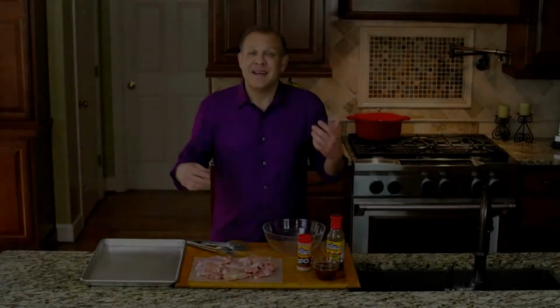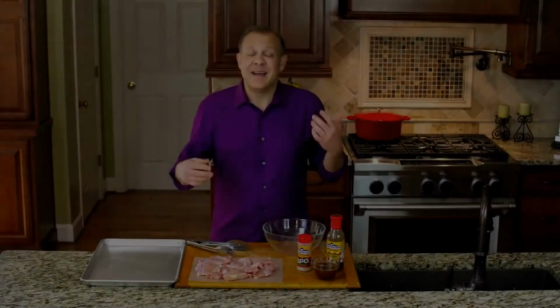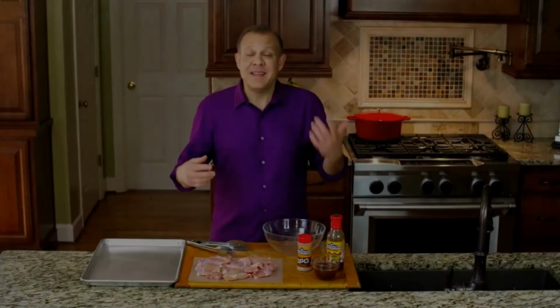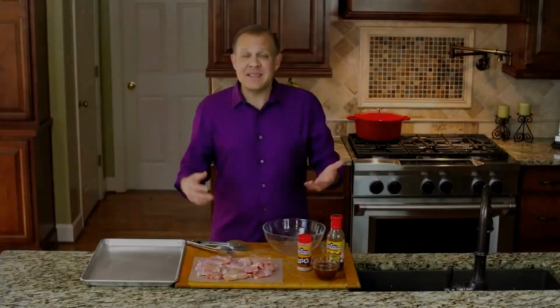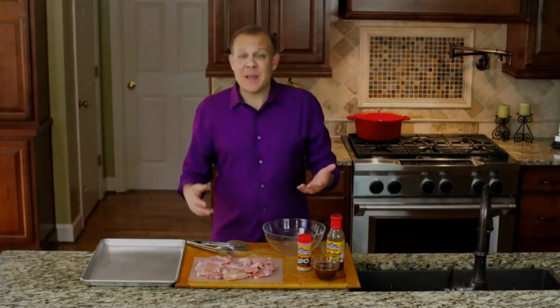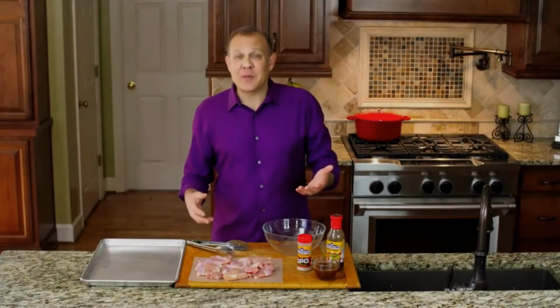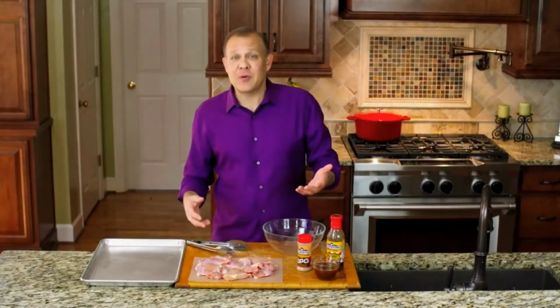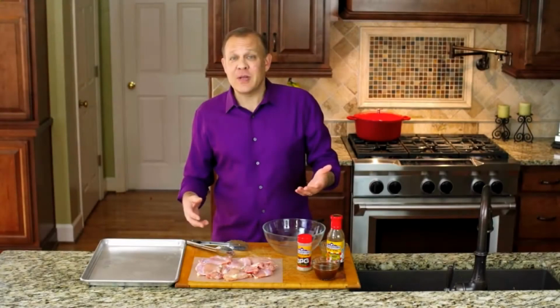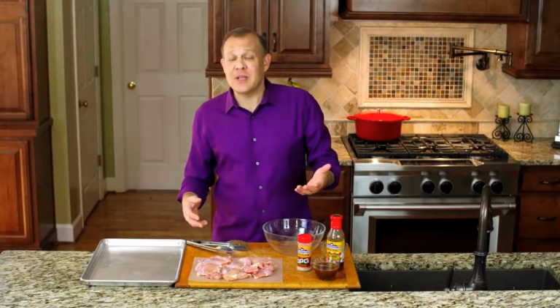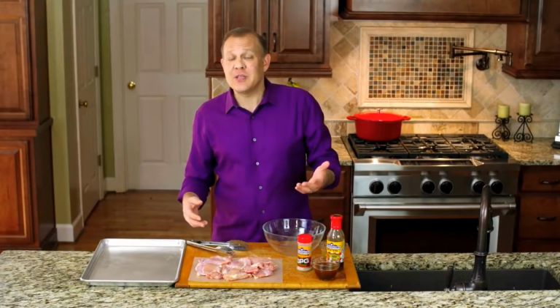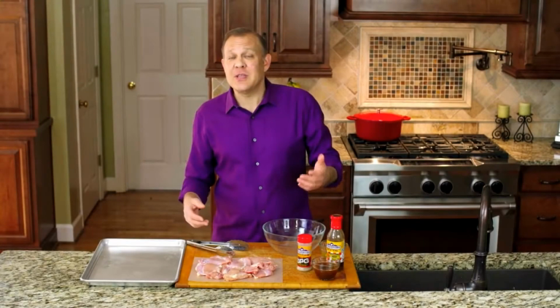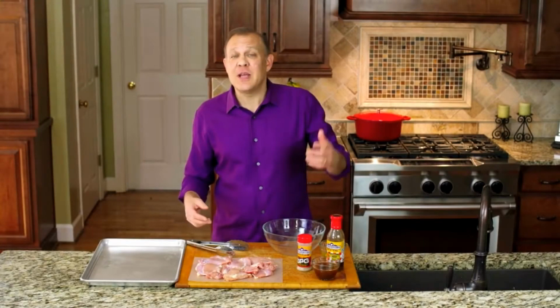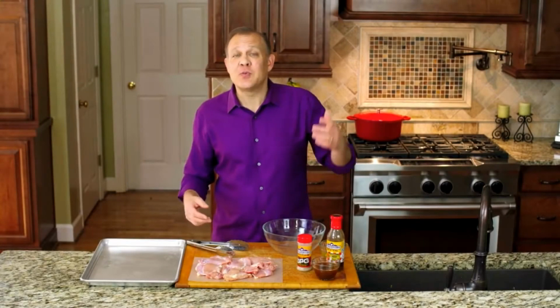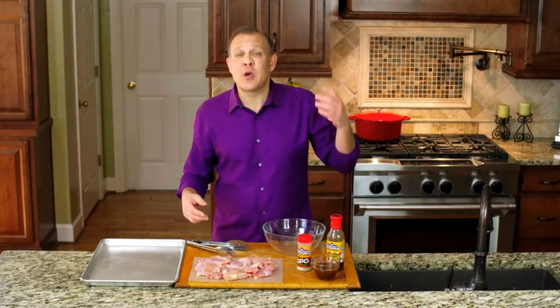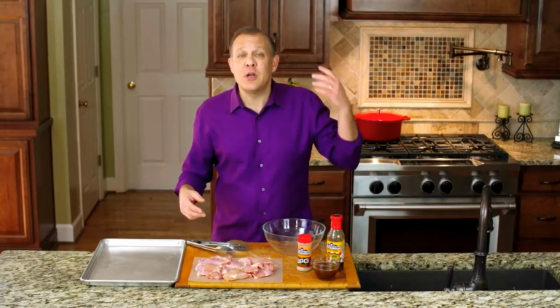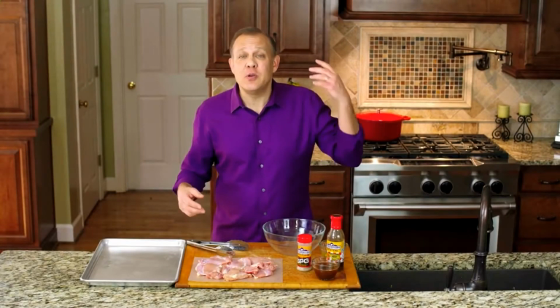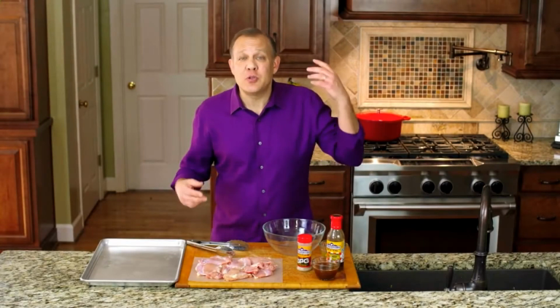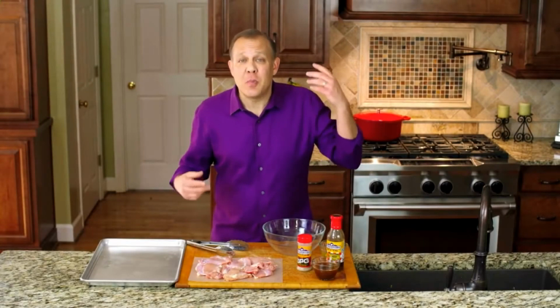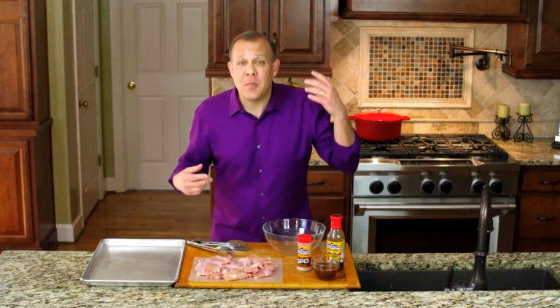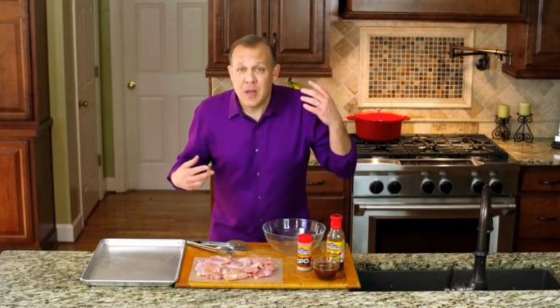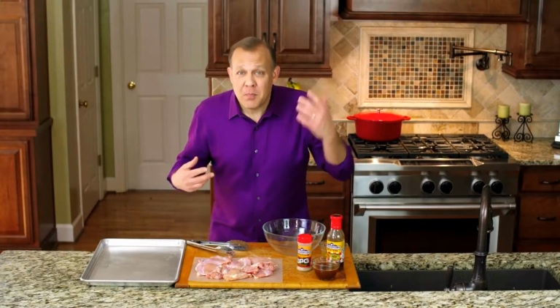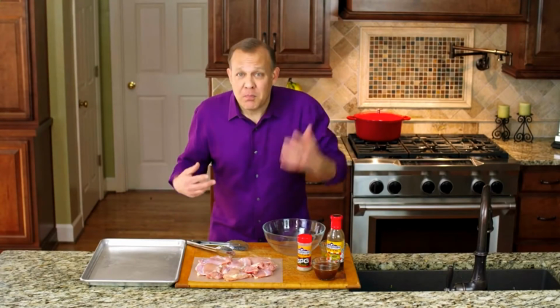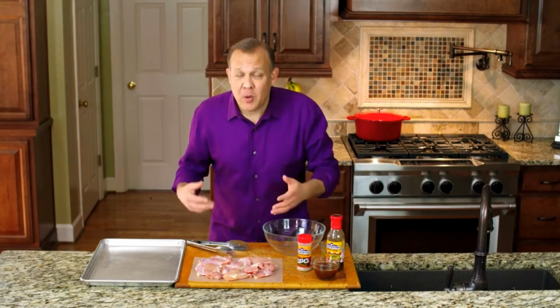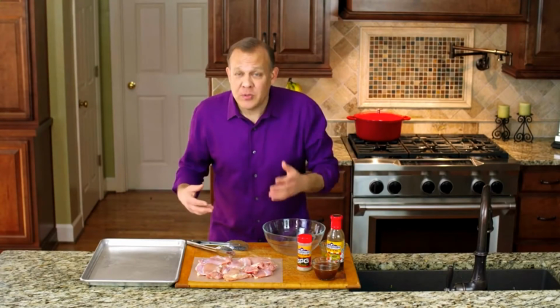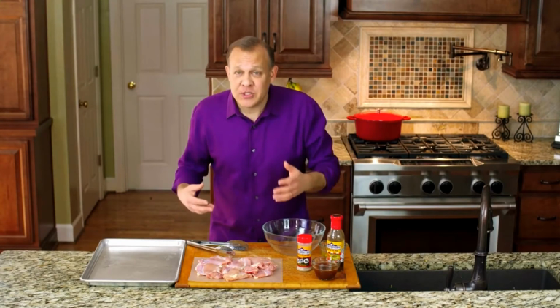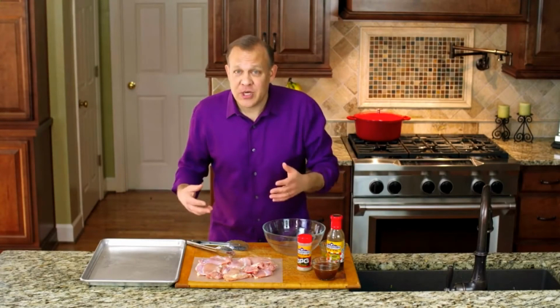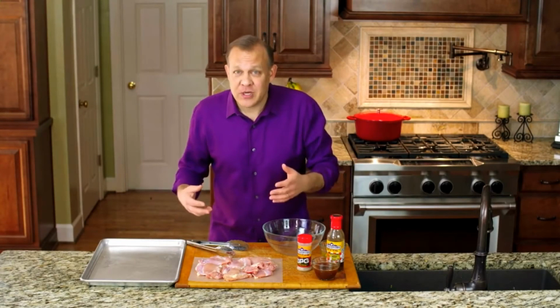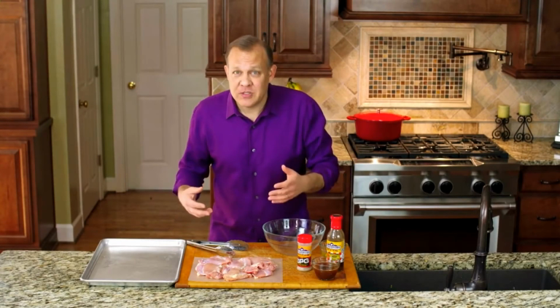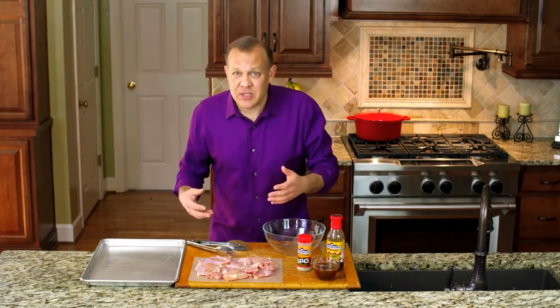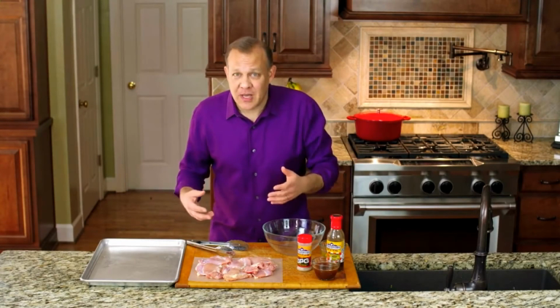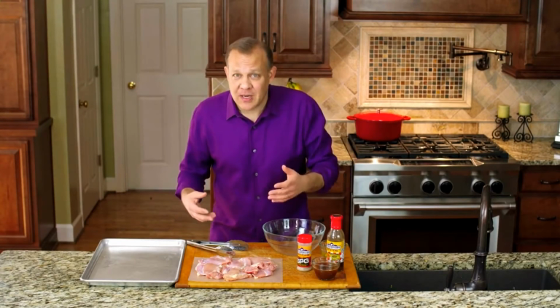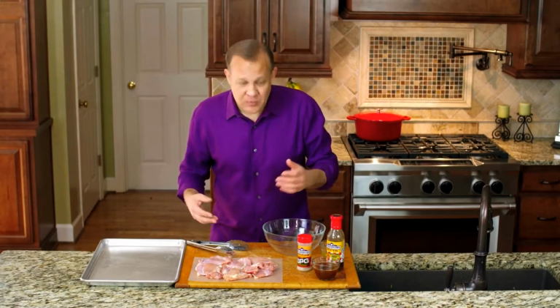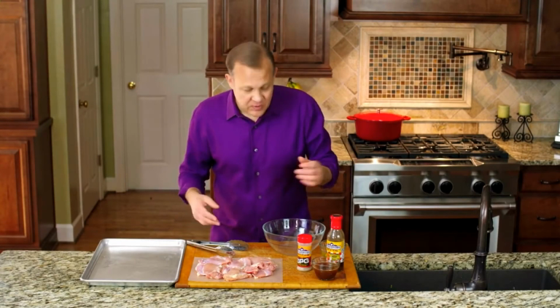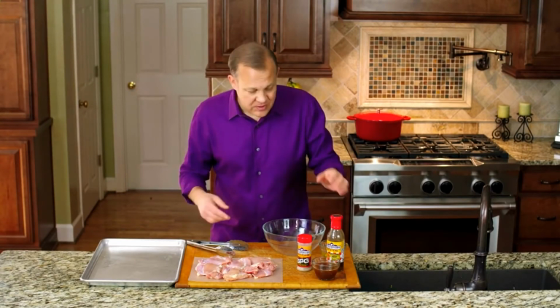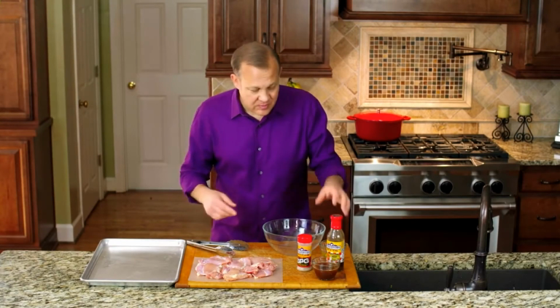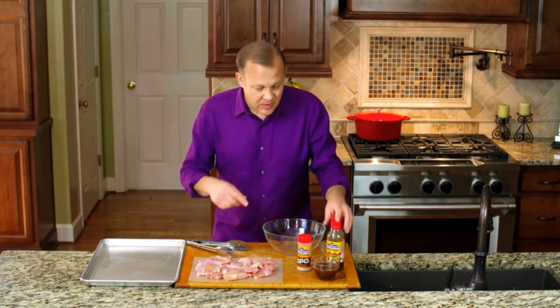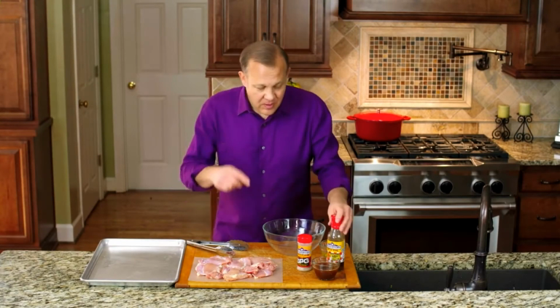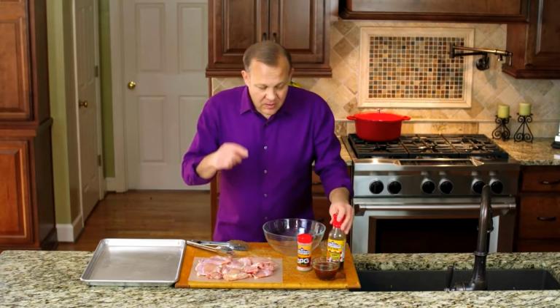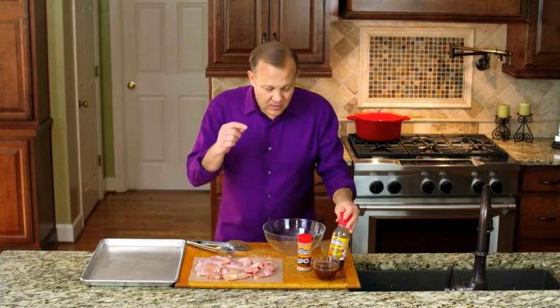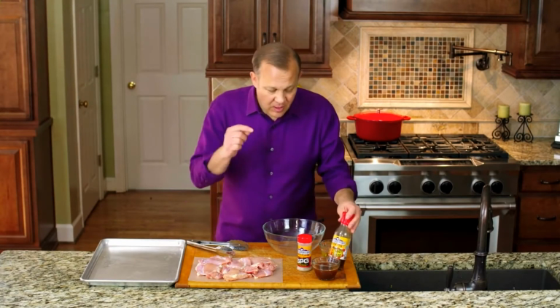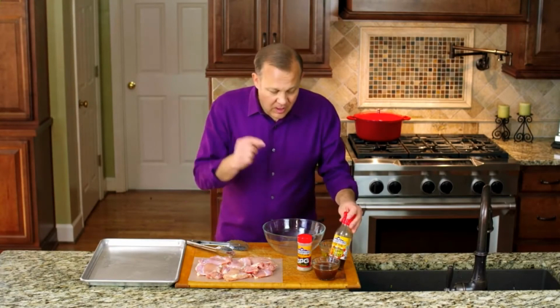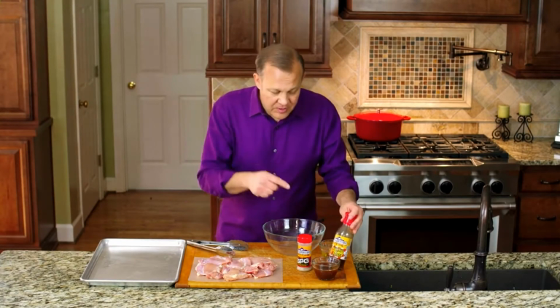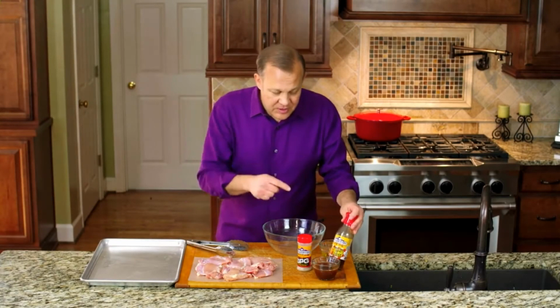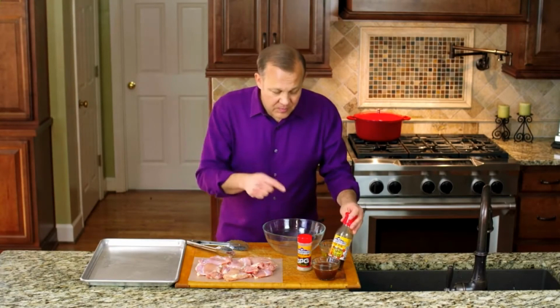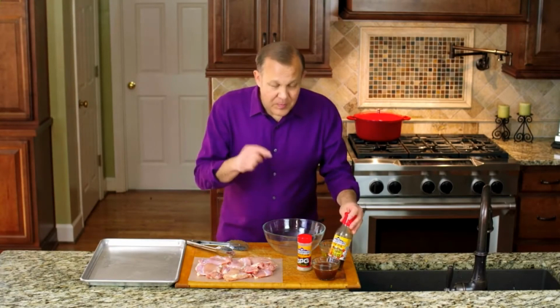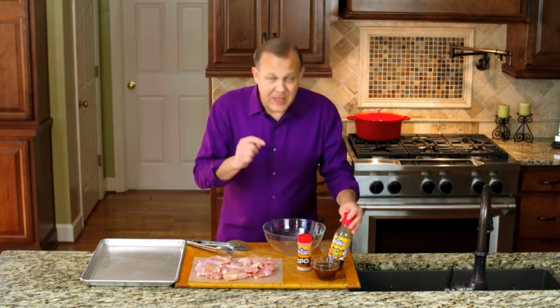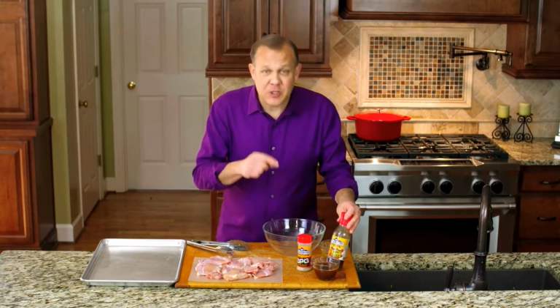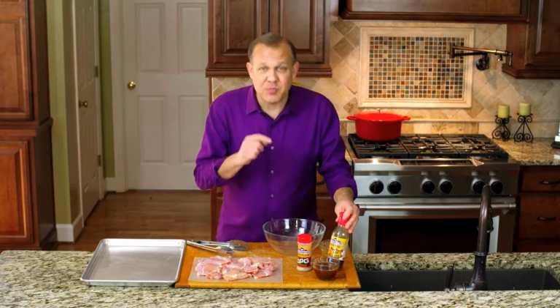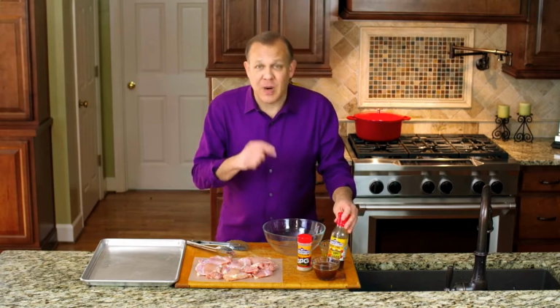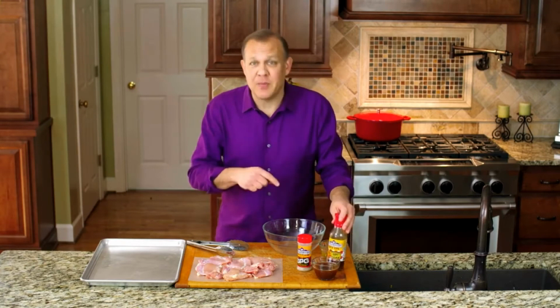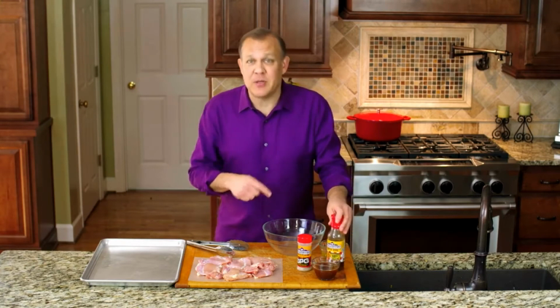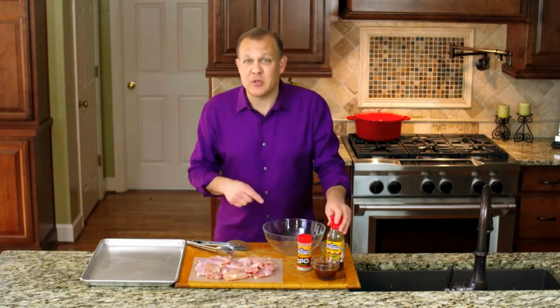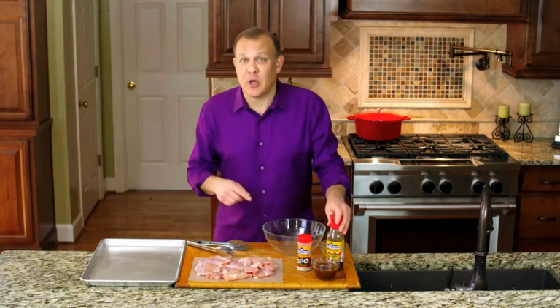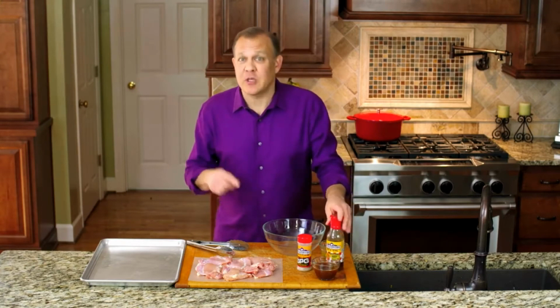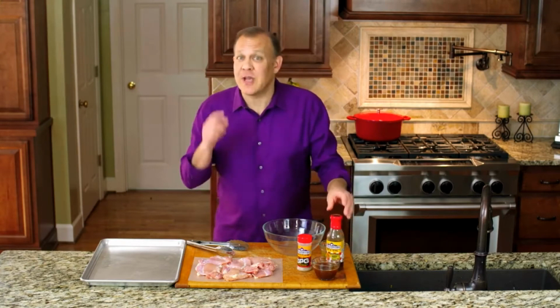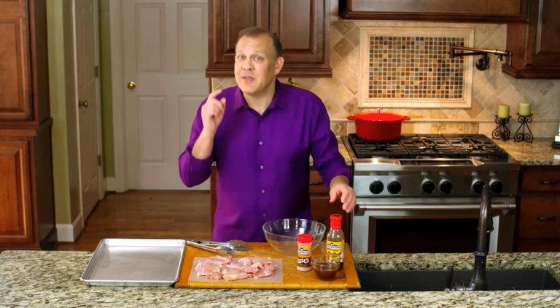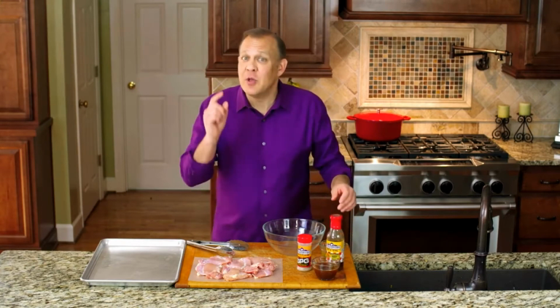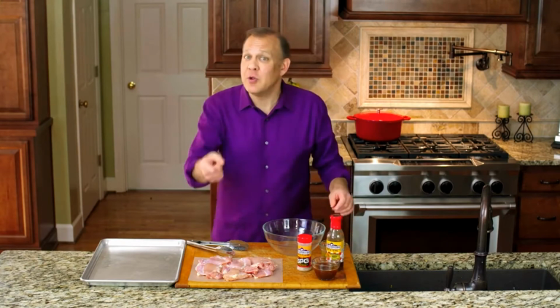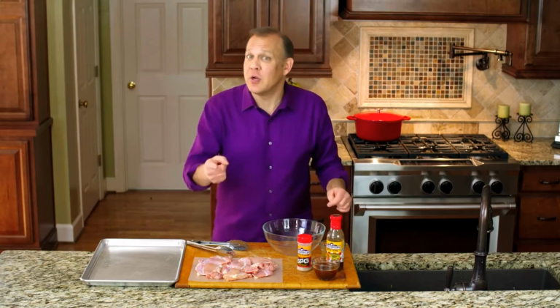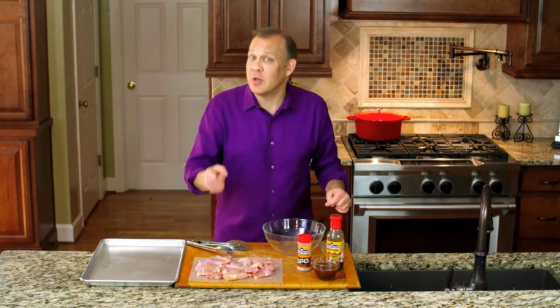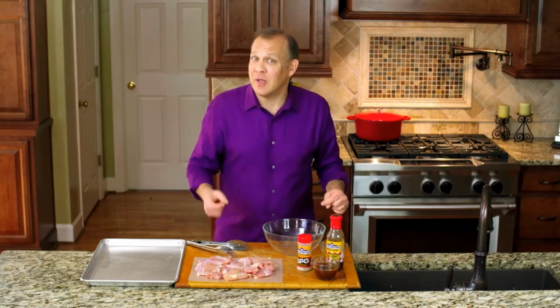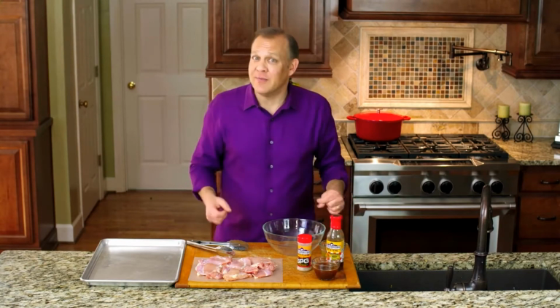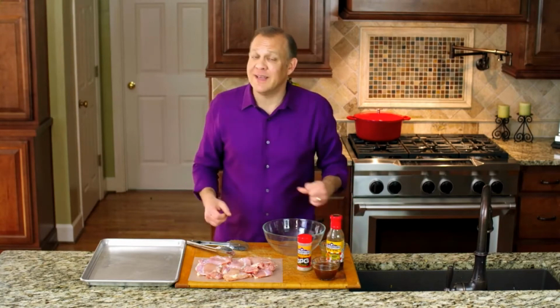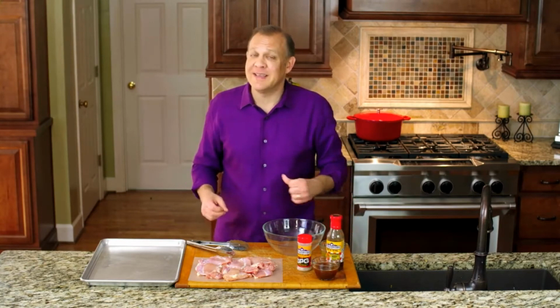On this episode of Kitchen Dads, we're going to do some boneless chicken thighs with some awesome peach barbecue sauce. I know you're going to love it.